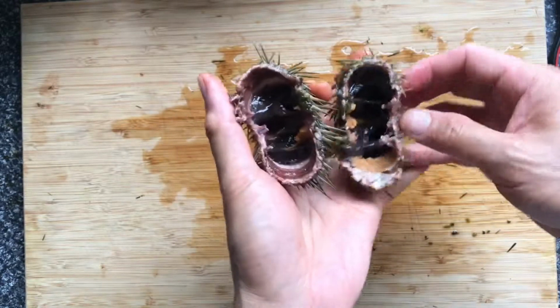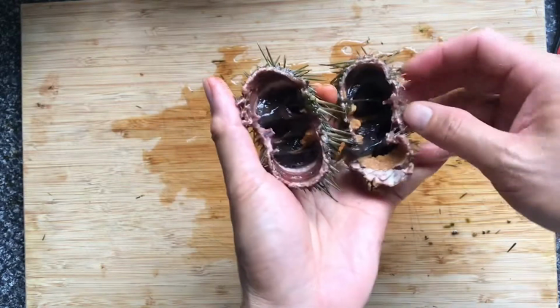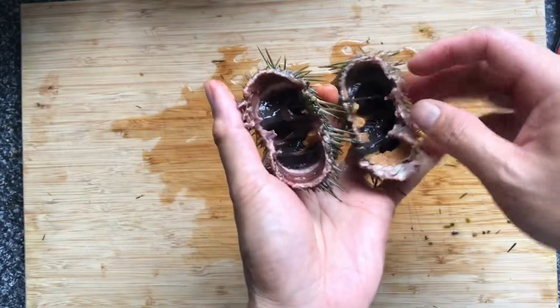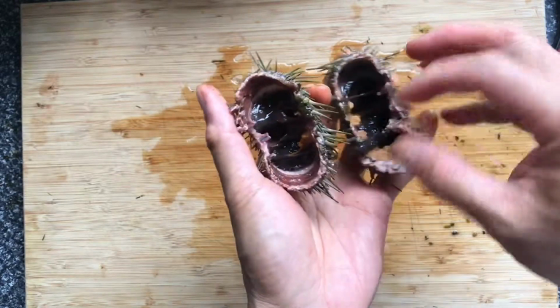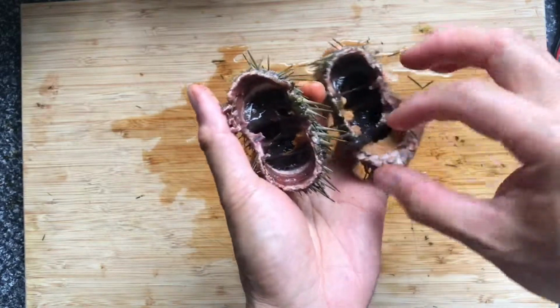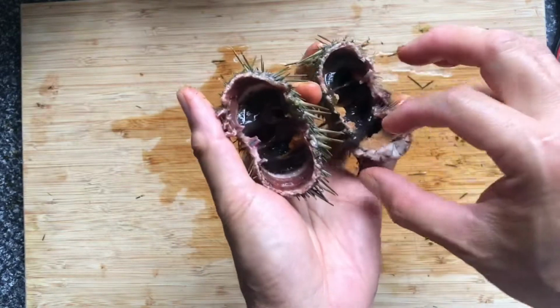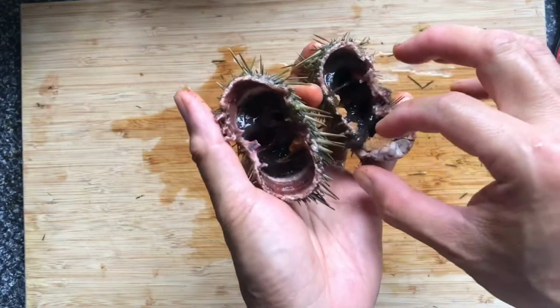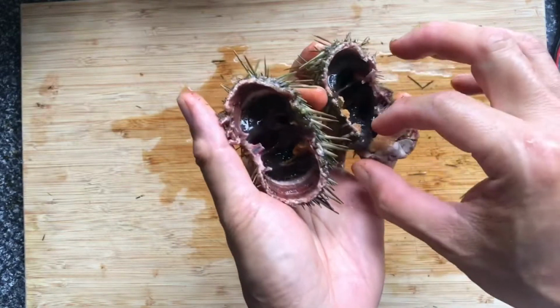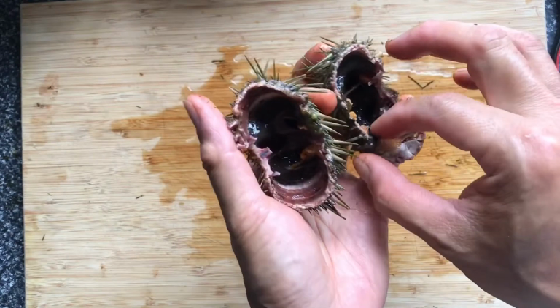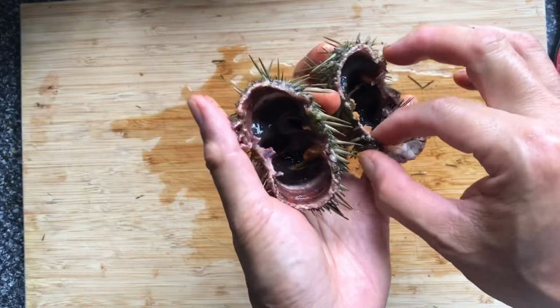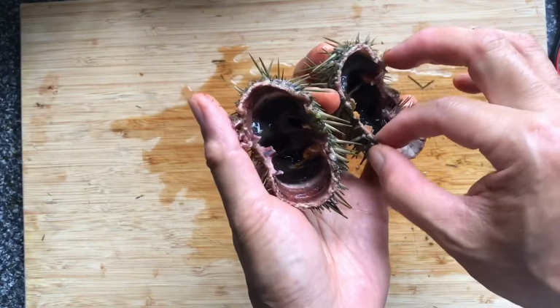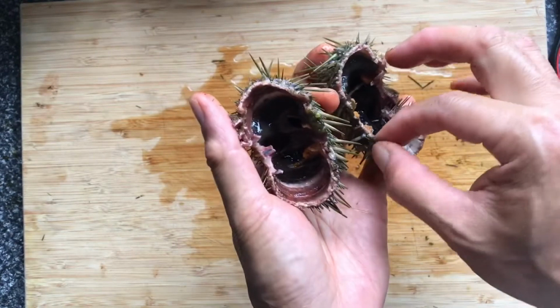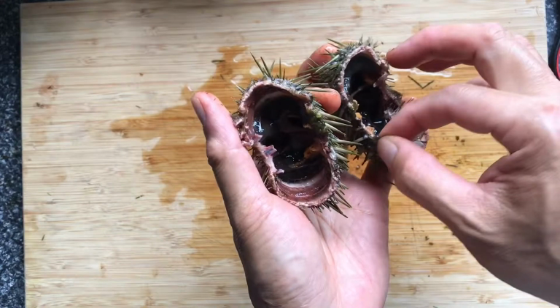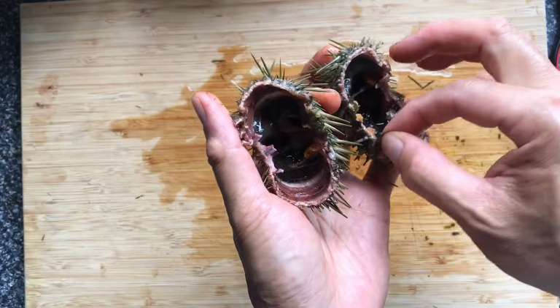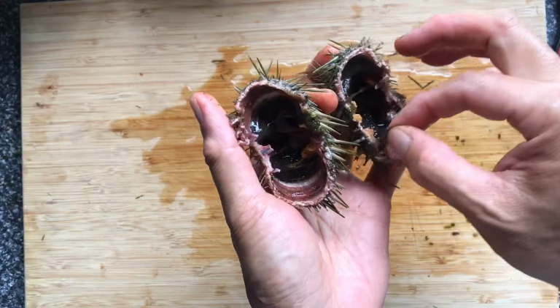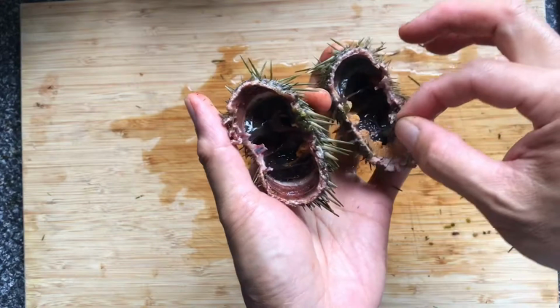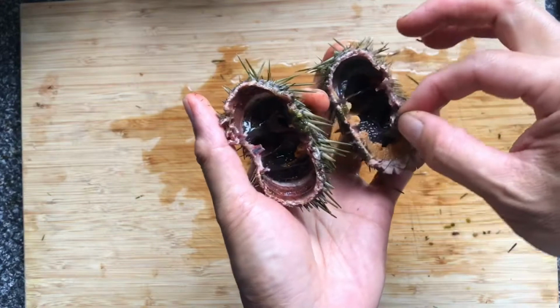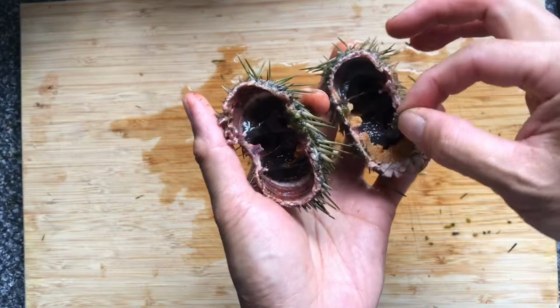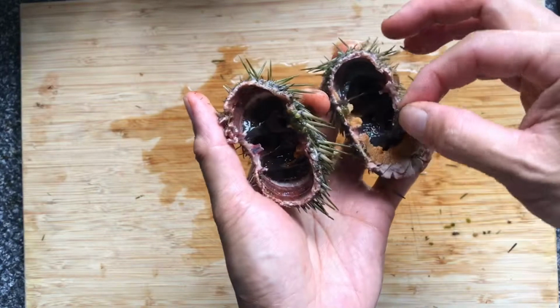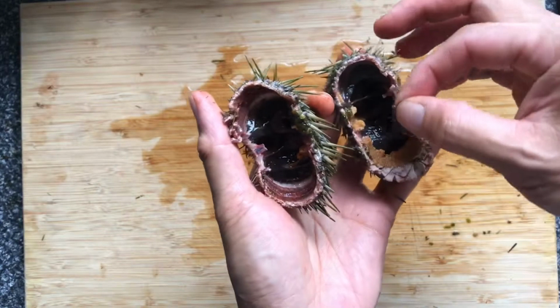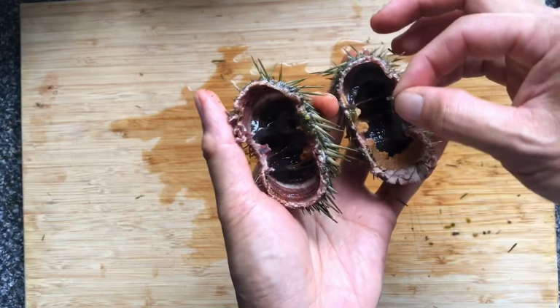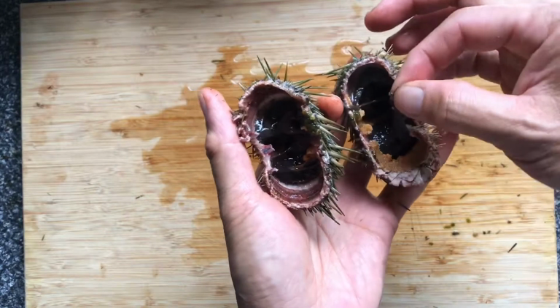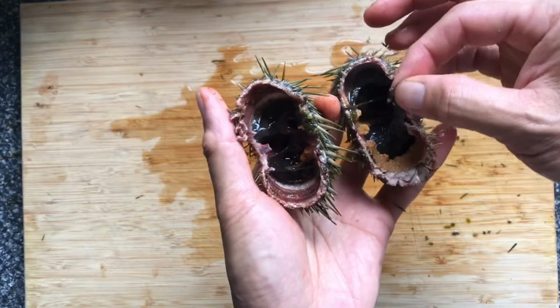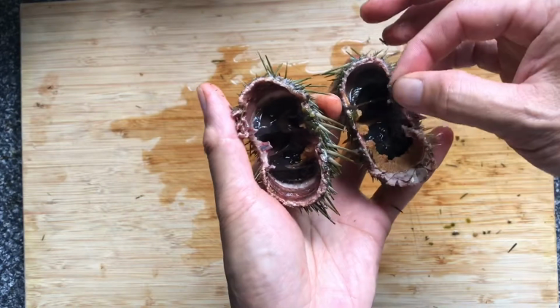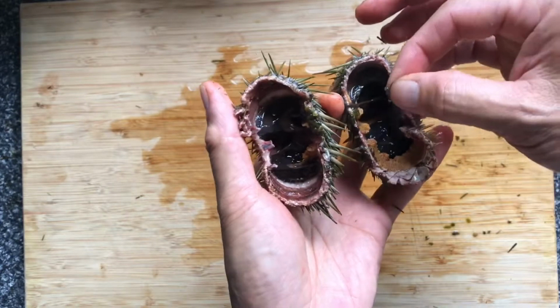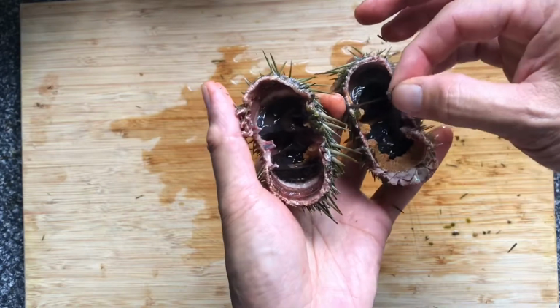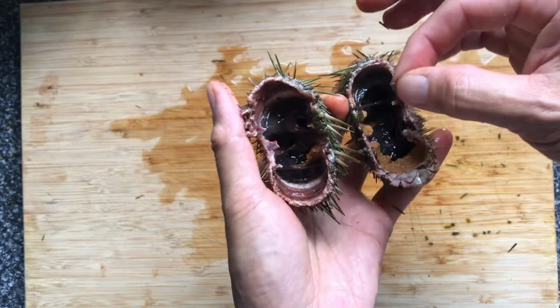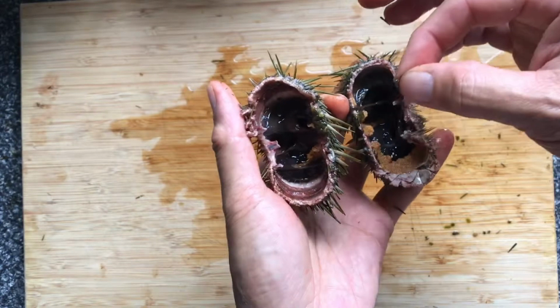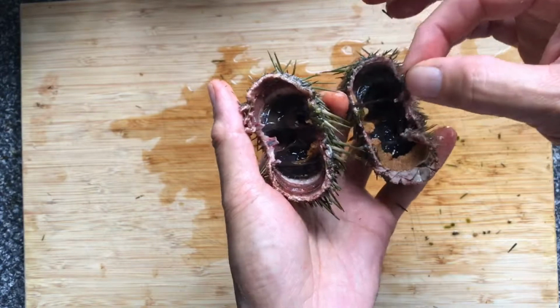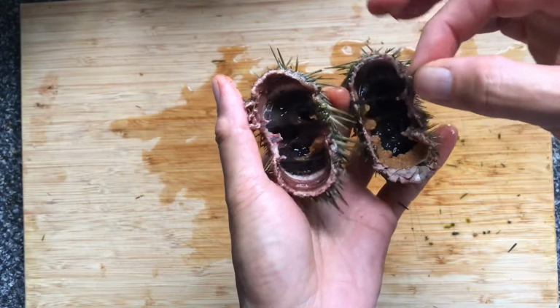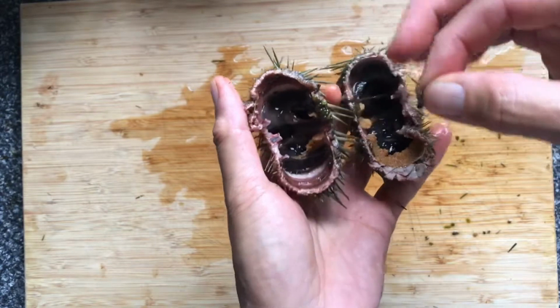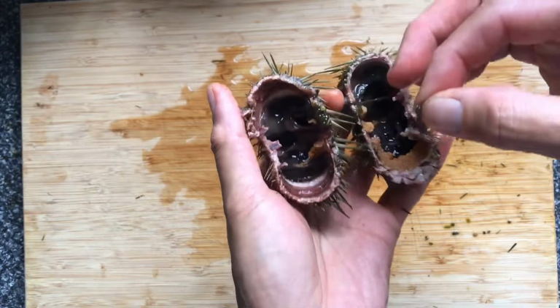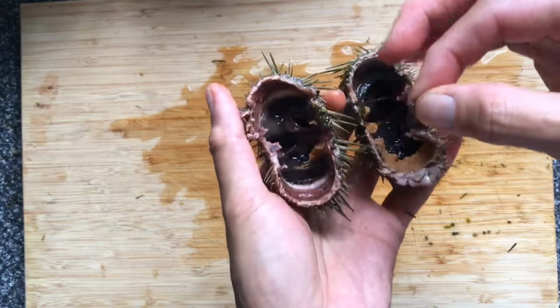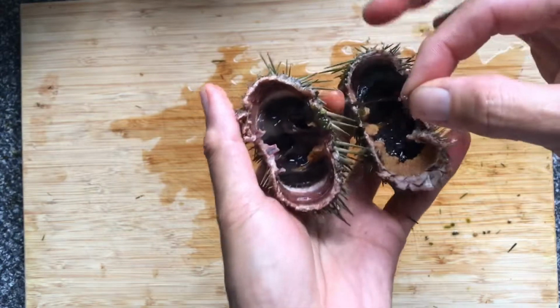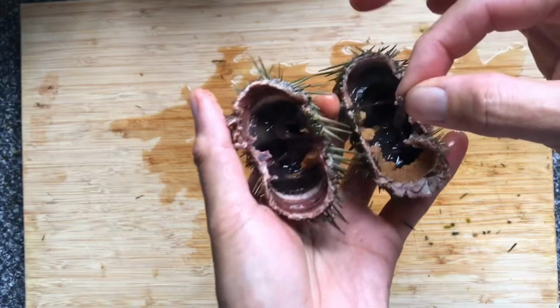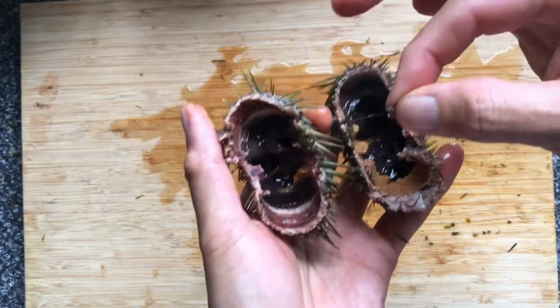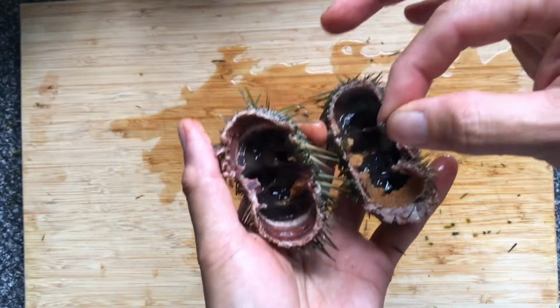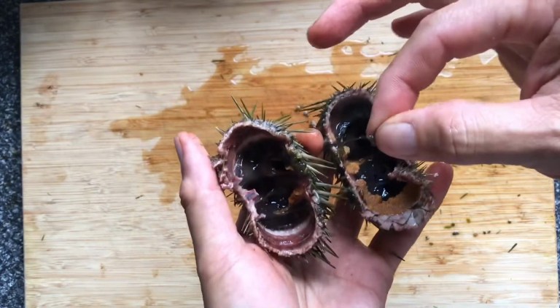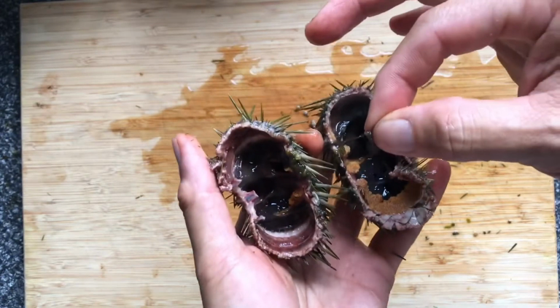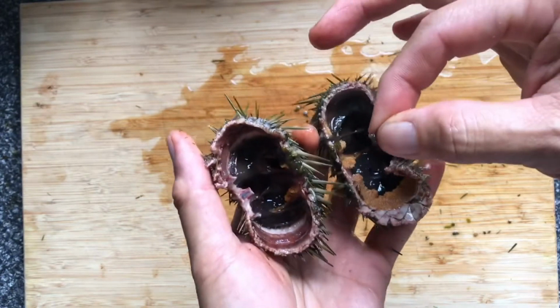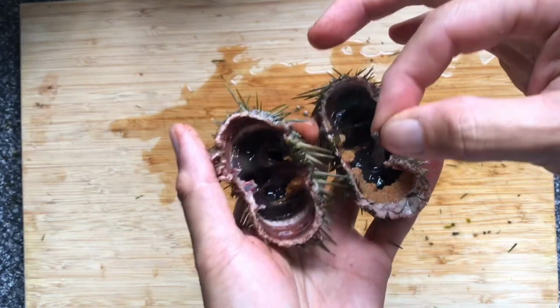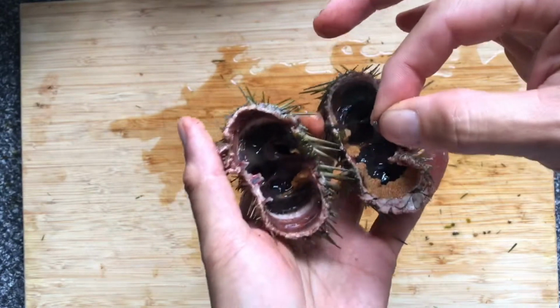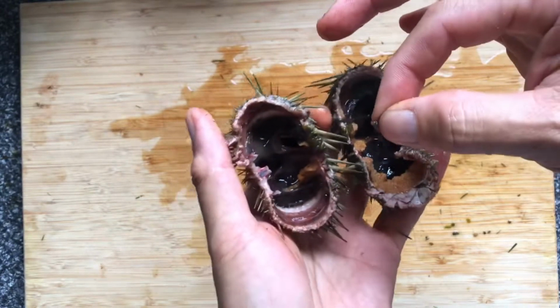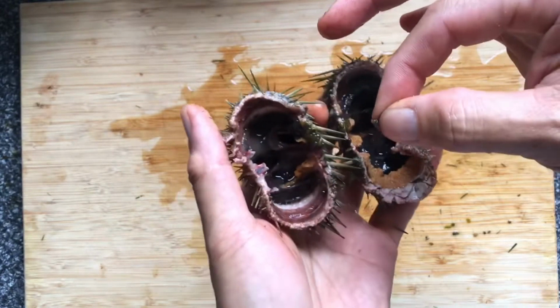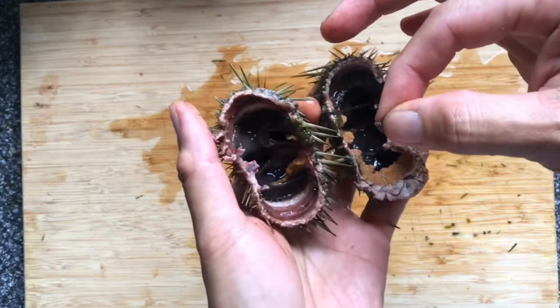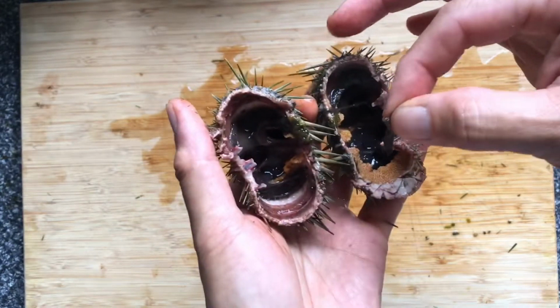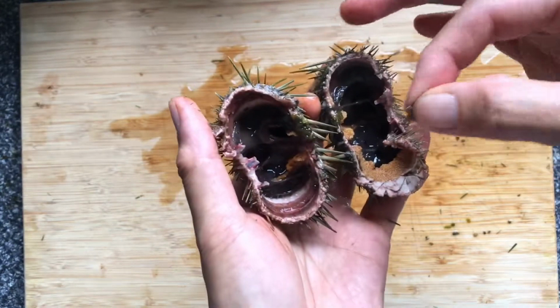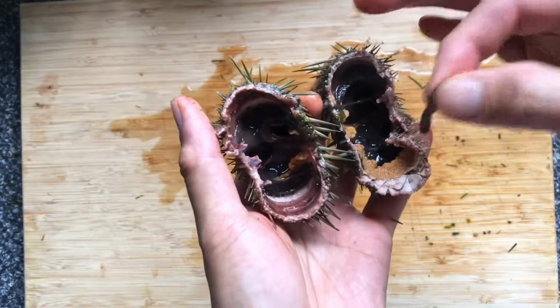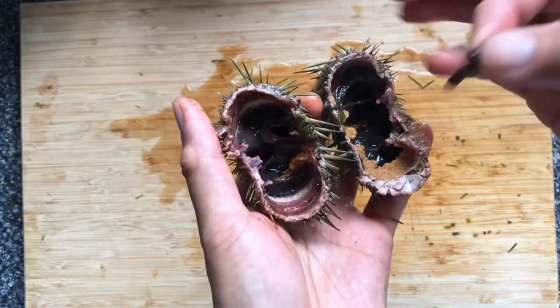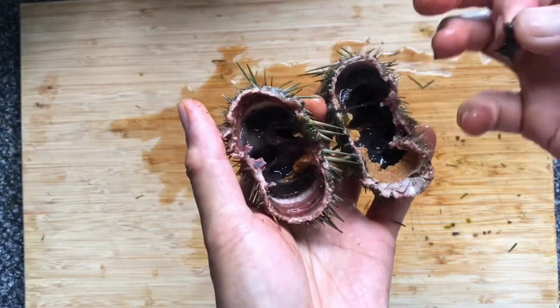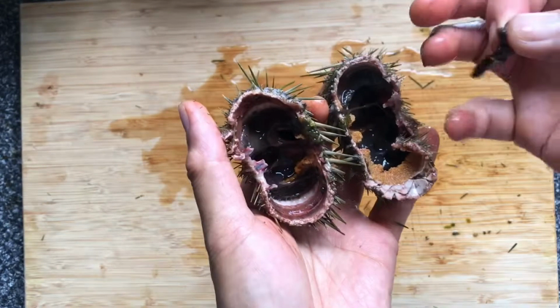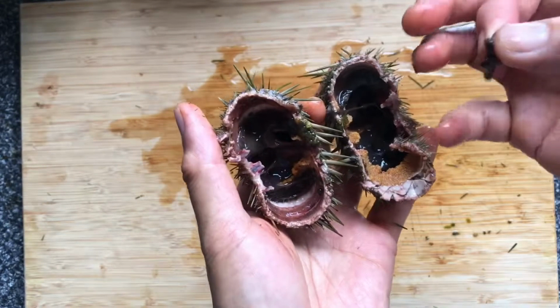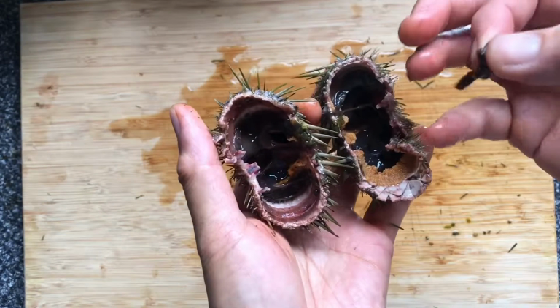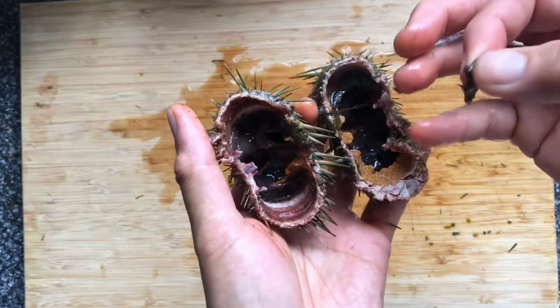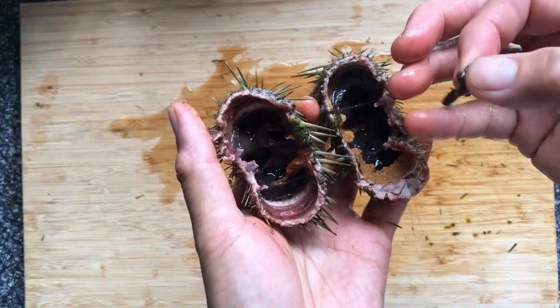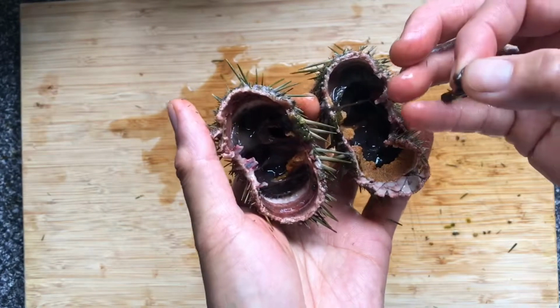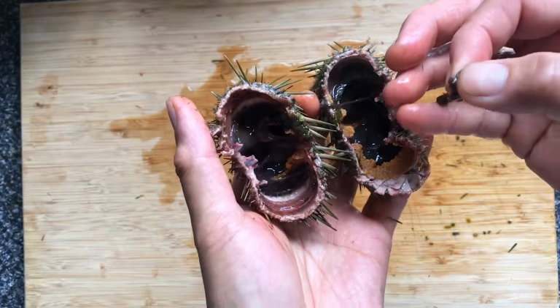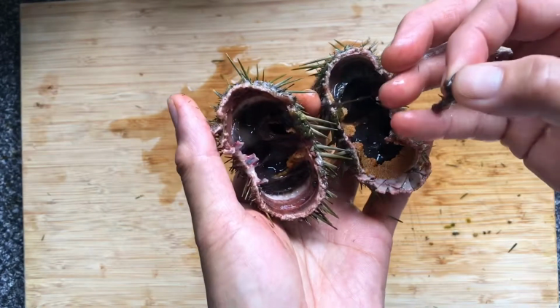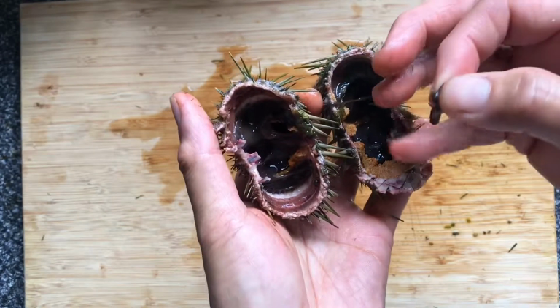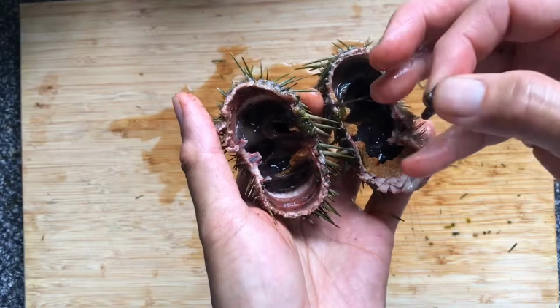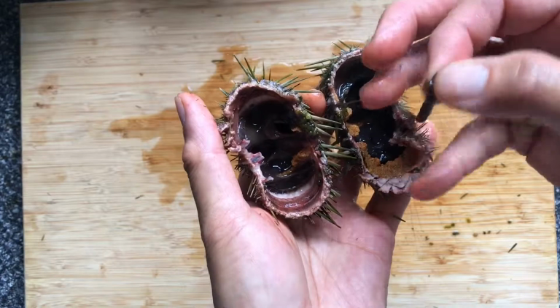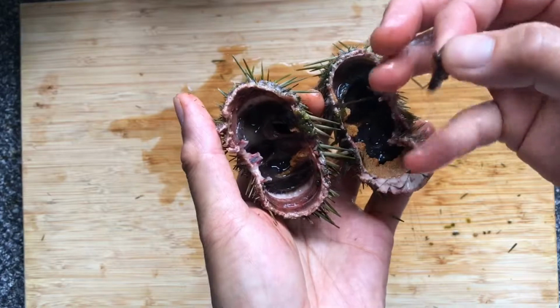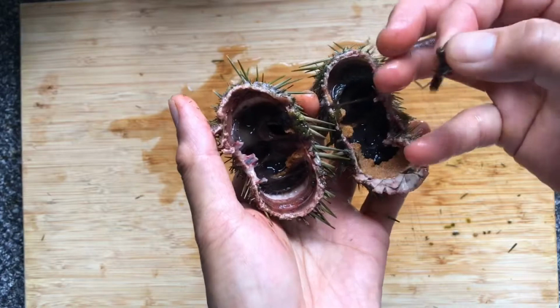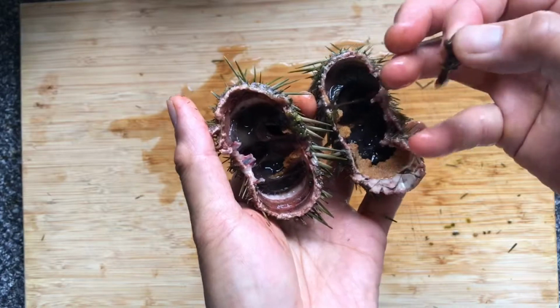You can see a lot of black organs. This is inedible, so we need to remove this — I'll show you how to remove it later.